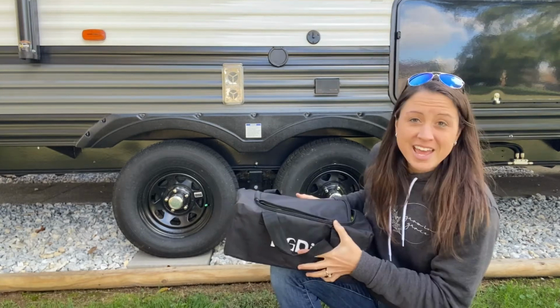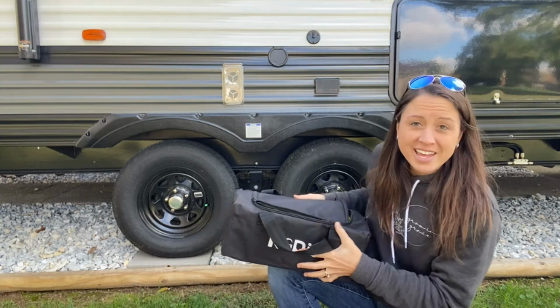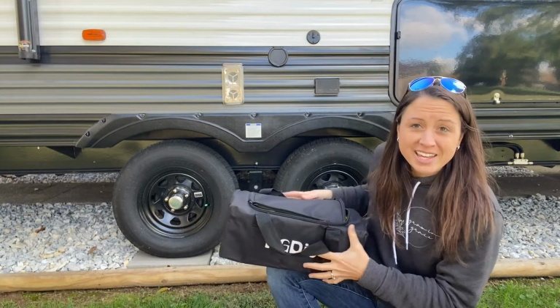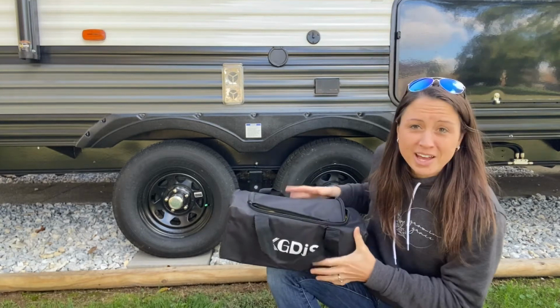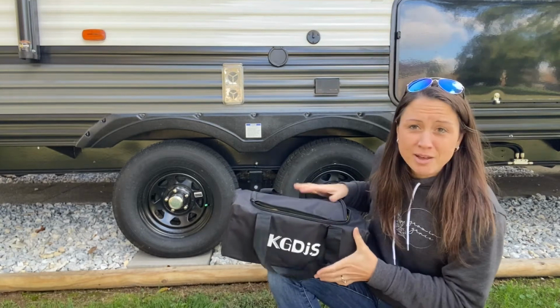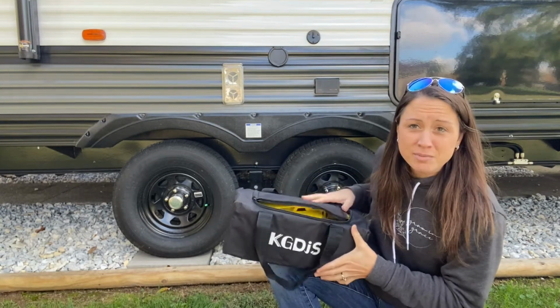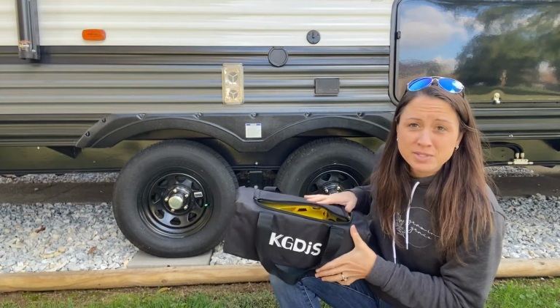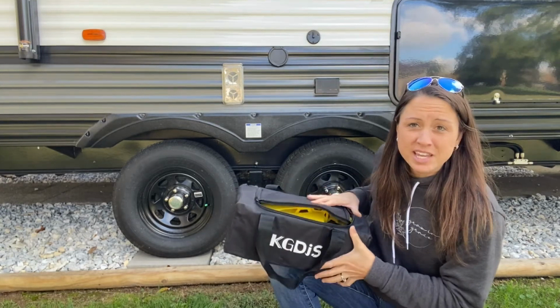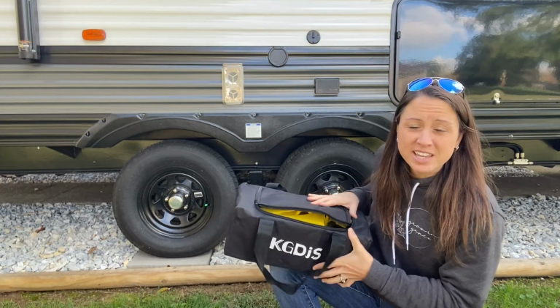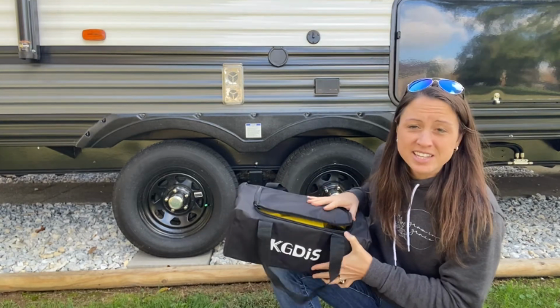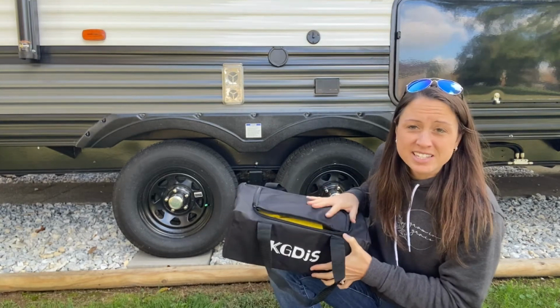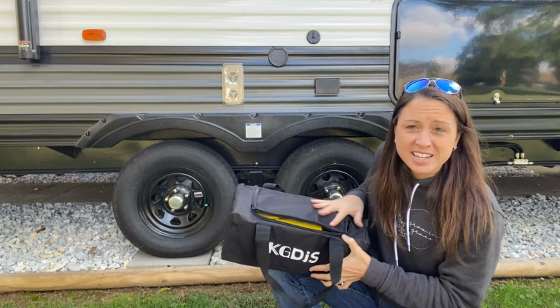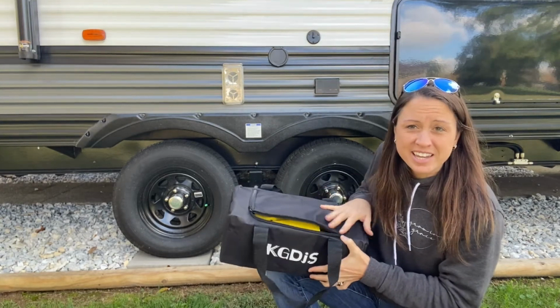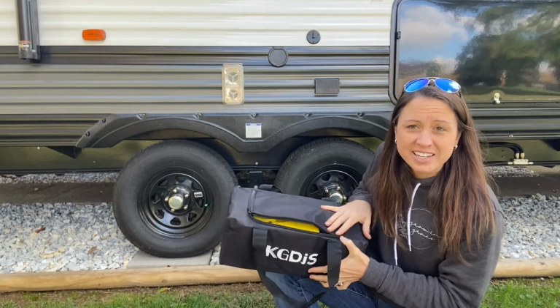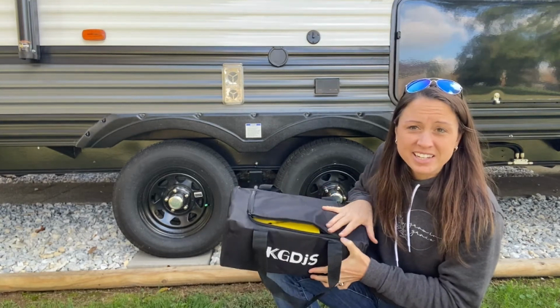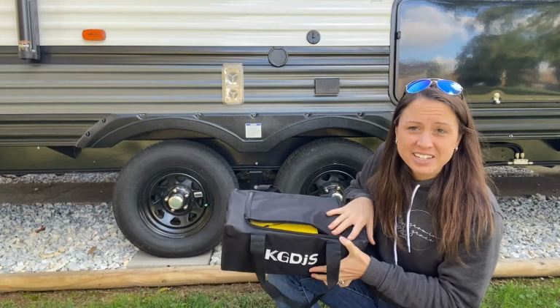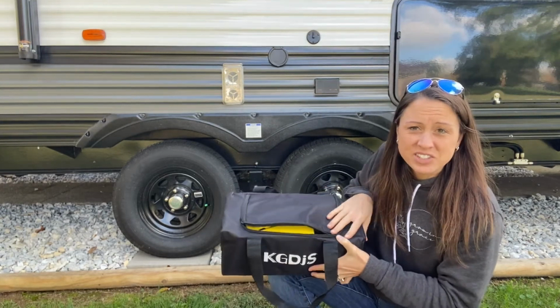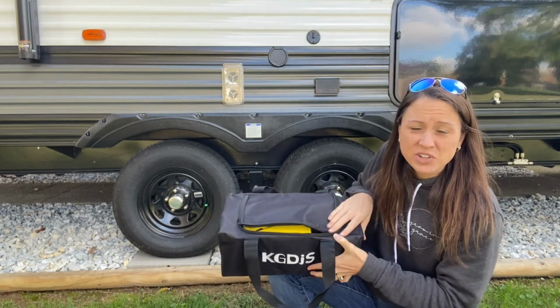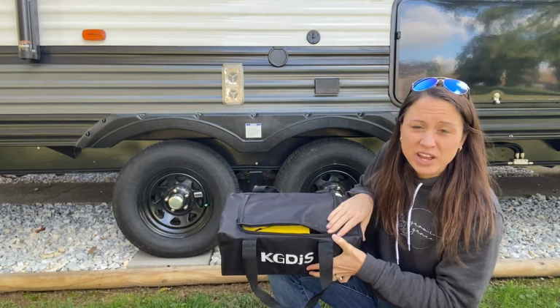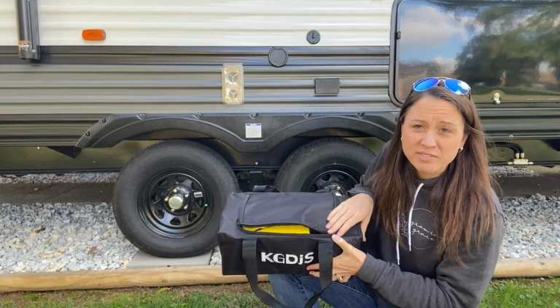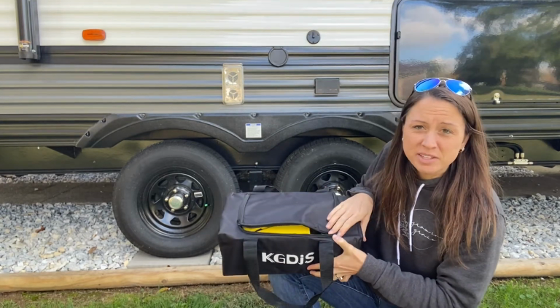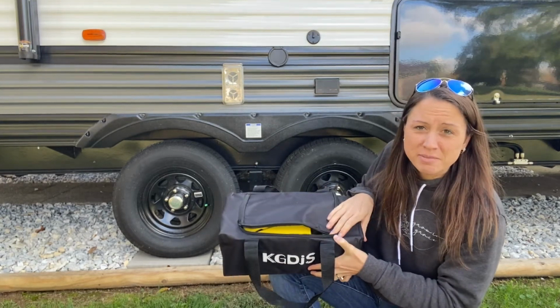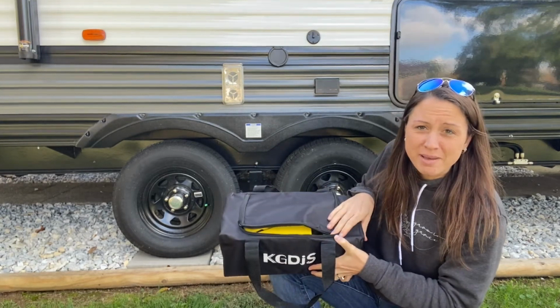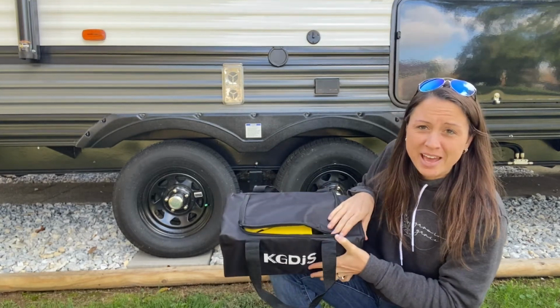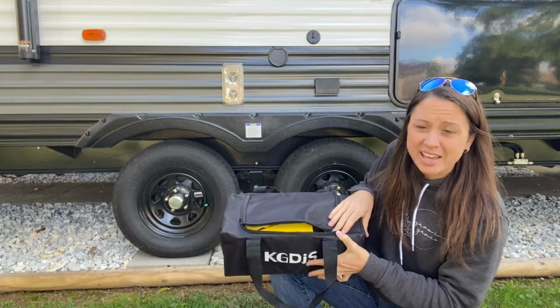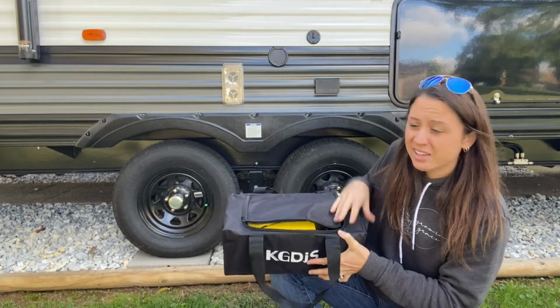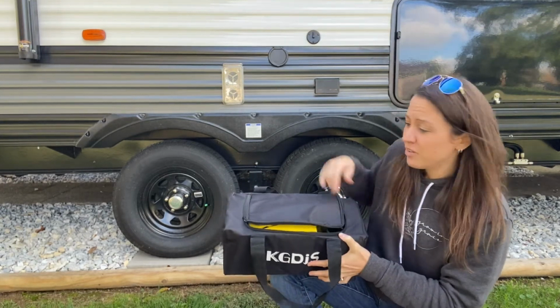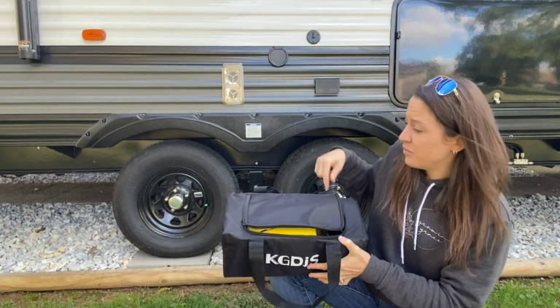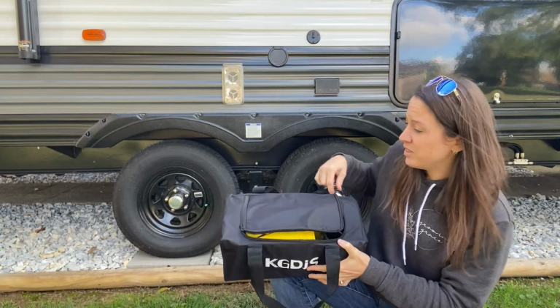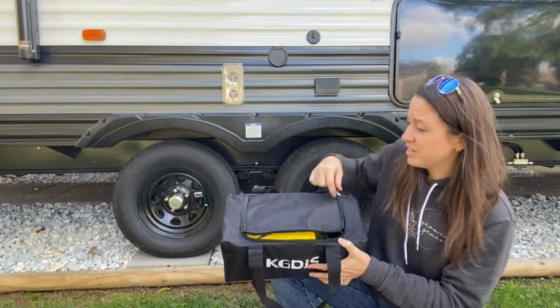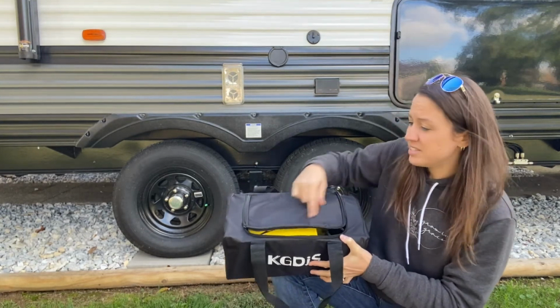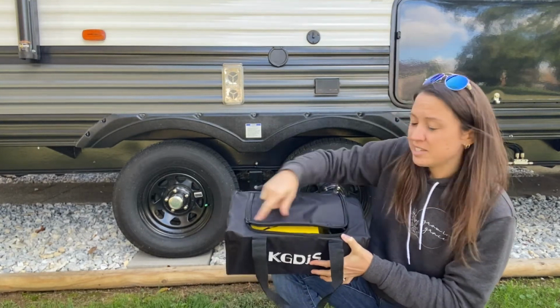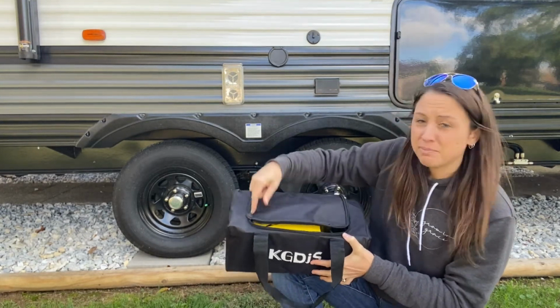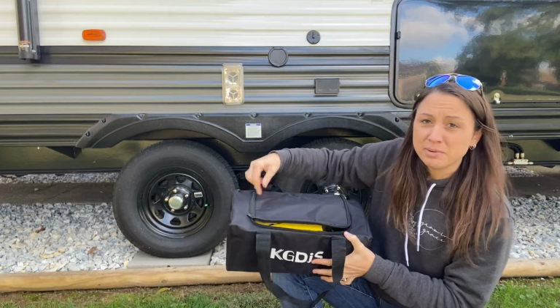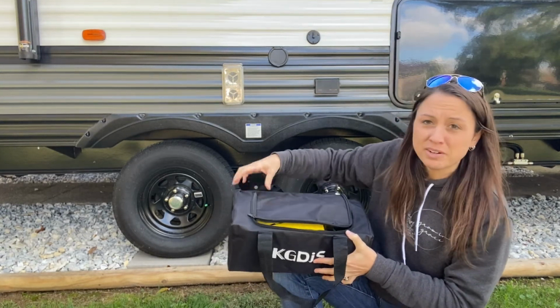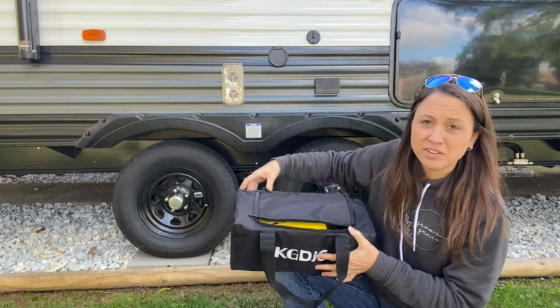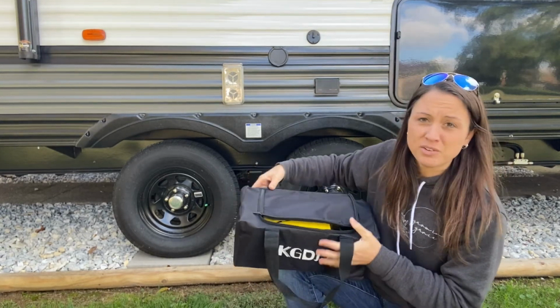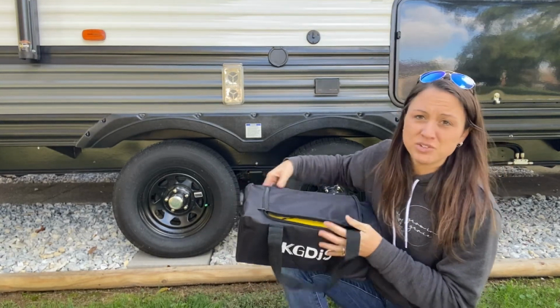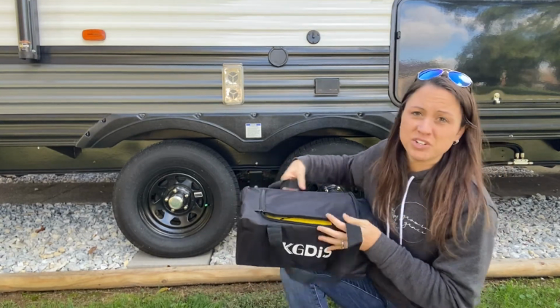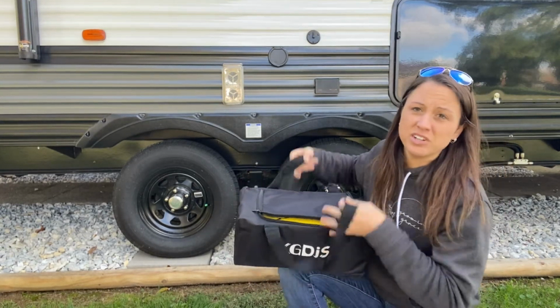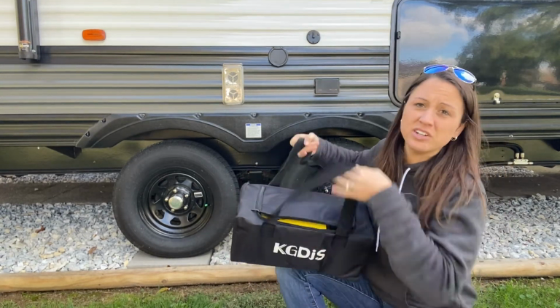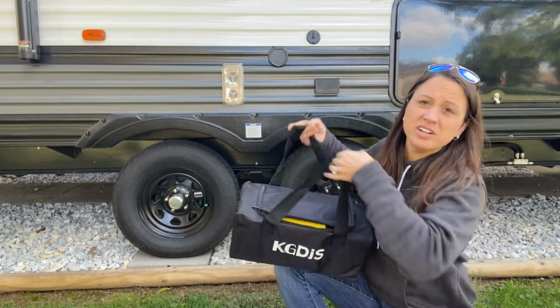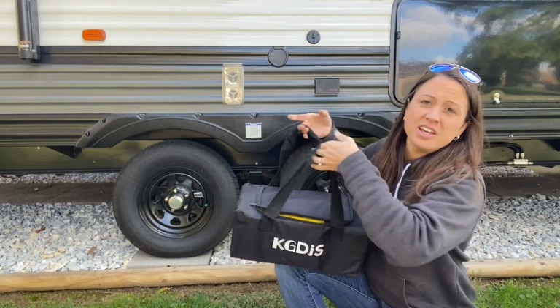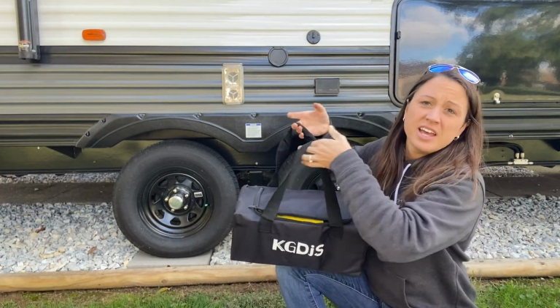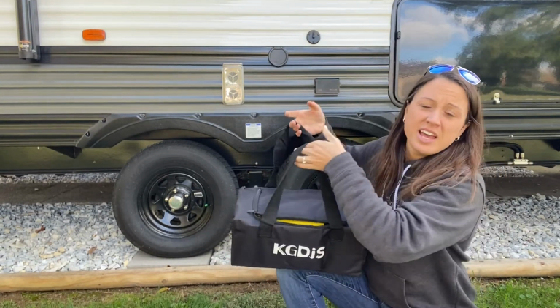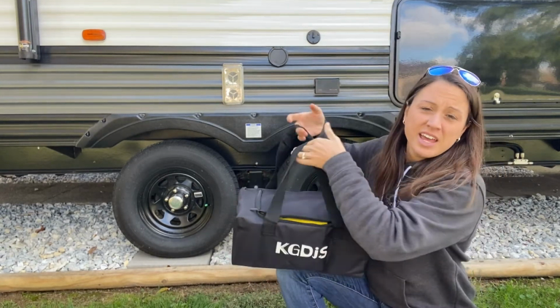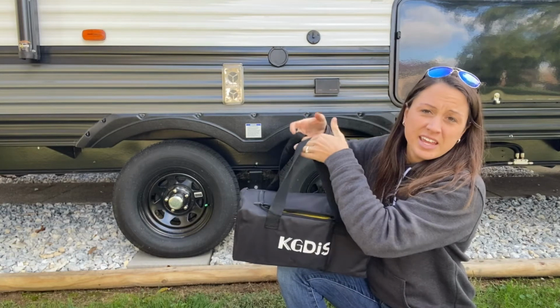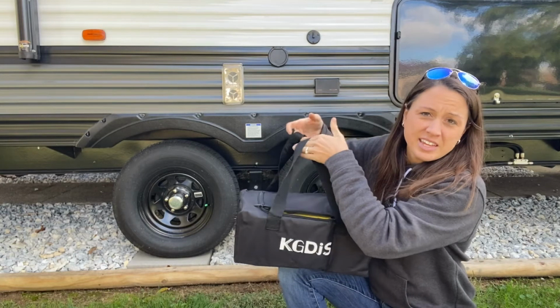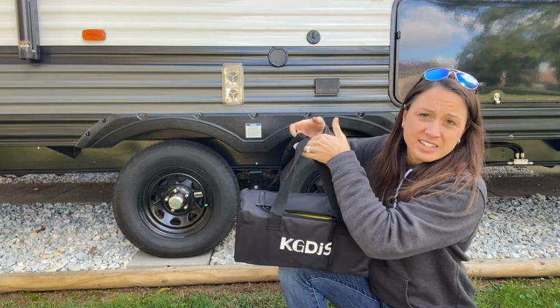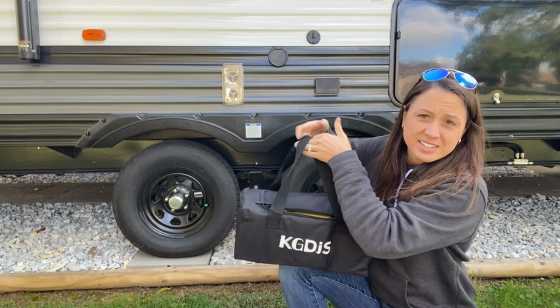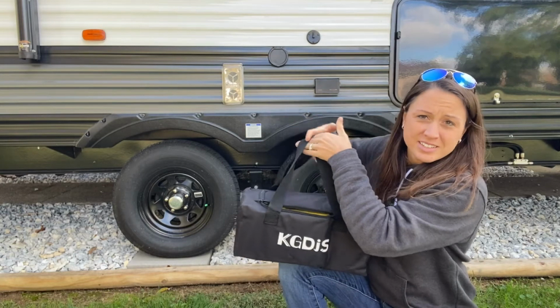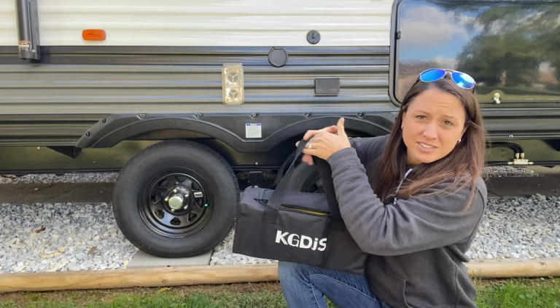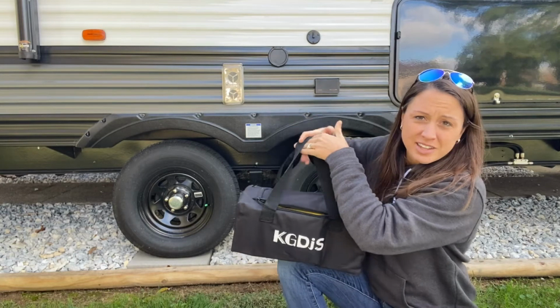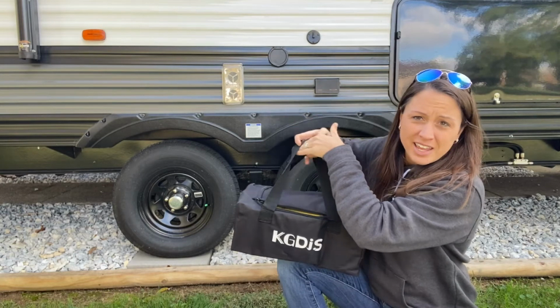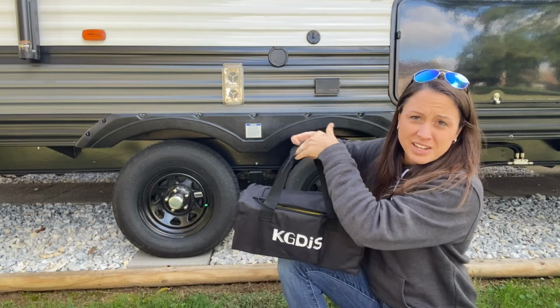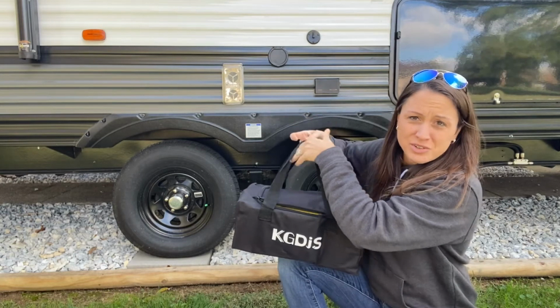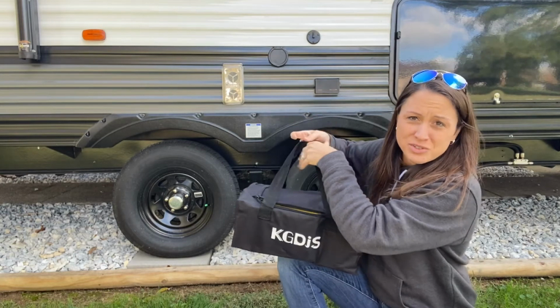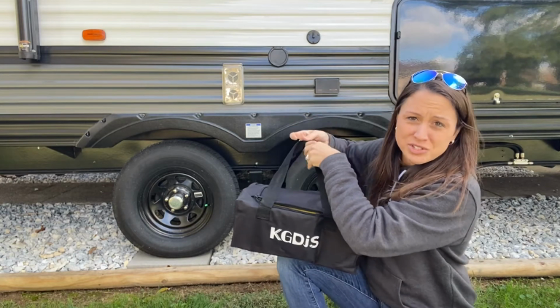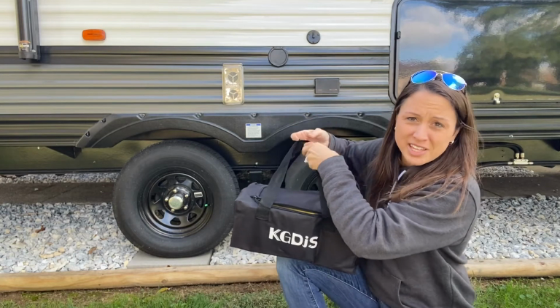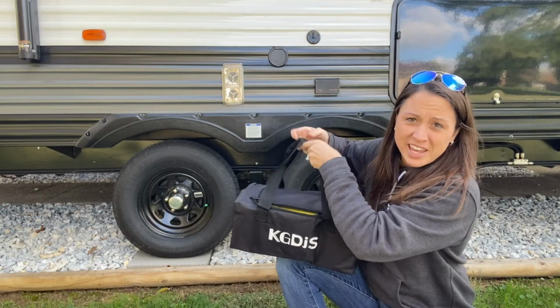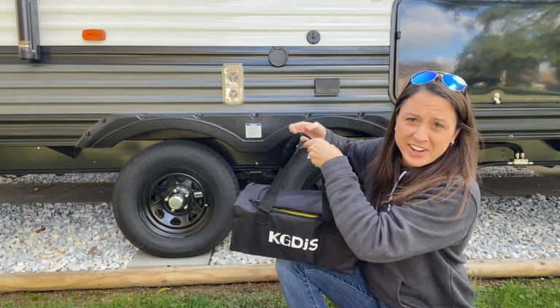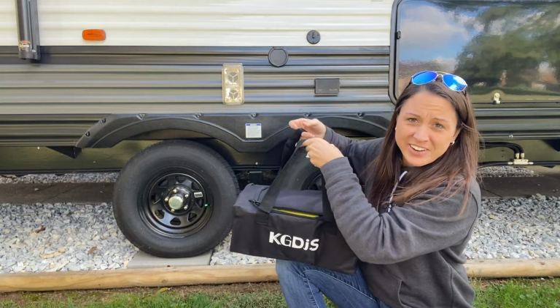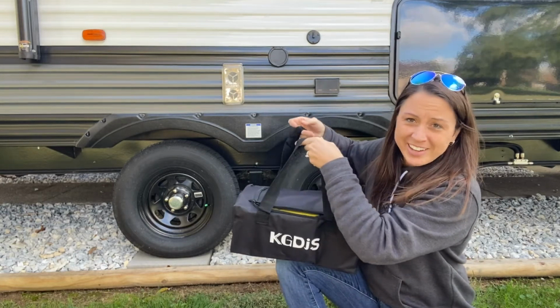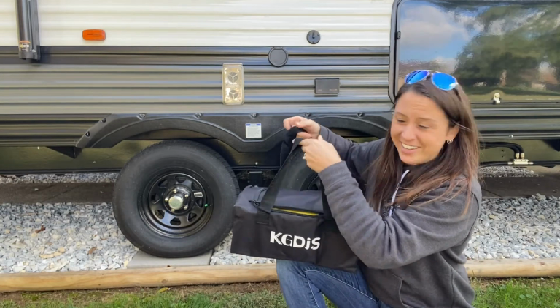It comes in this handy traveling bag with a zipper closure and handles to carry it.